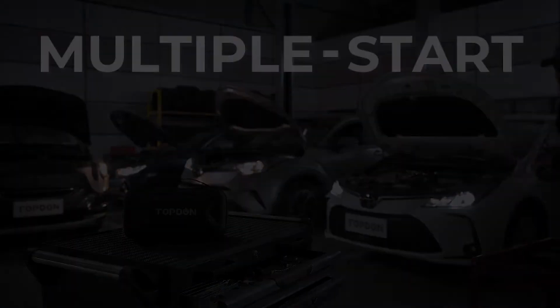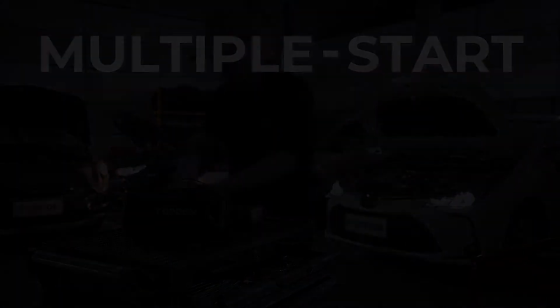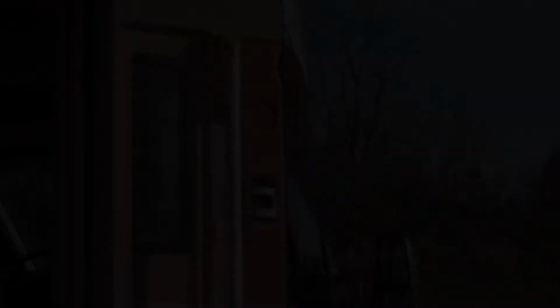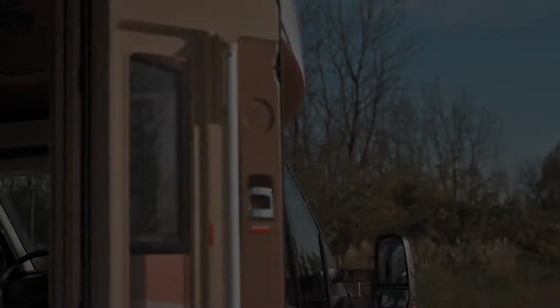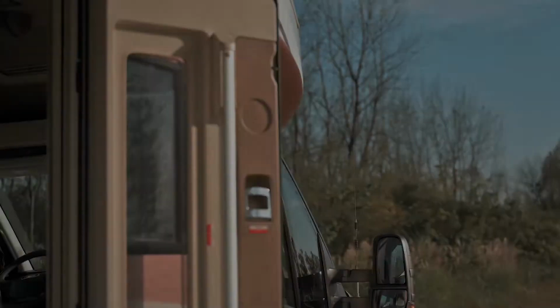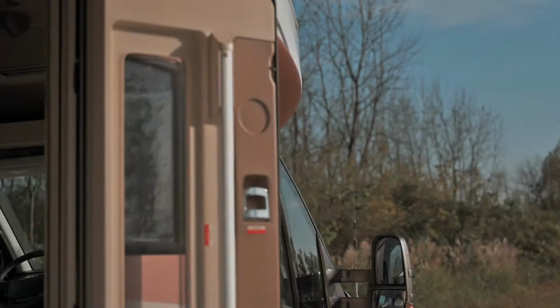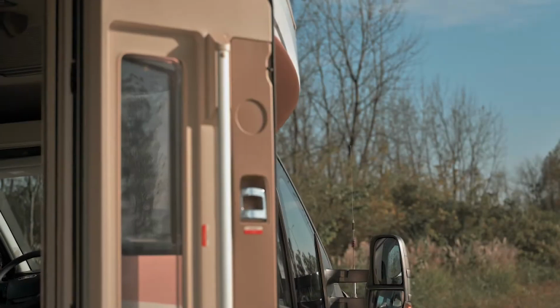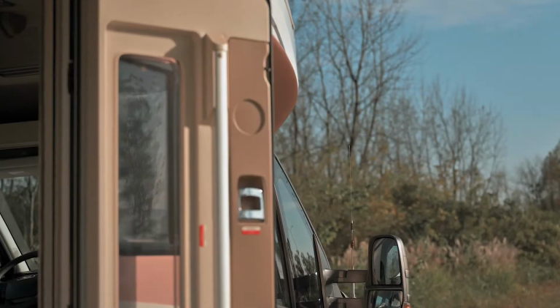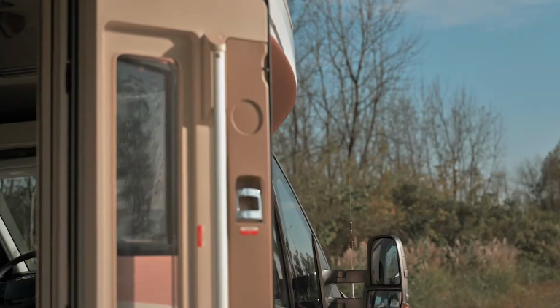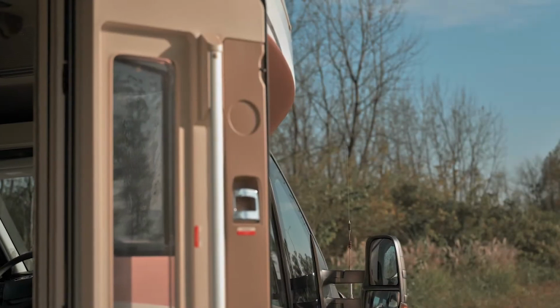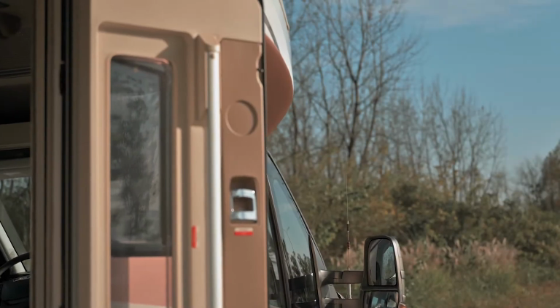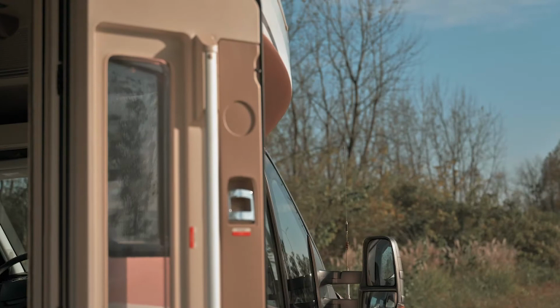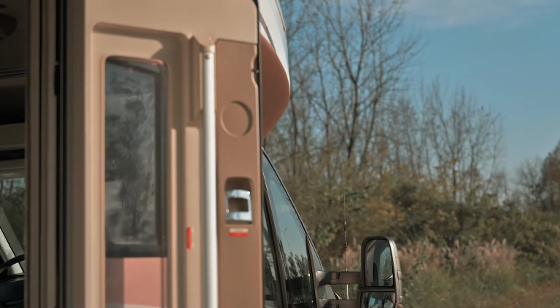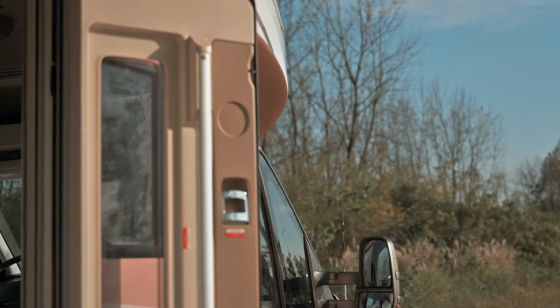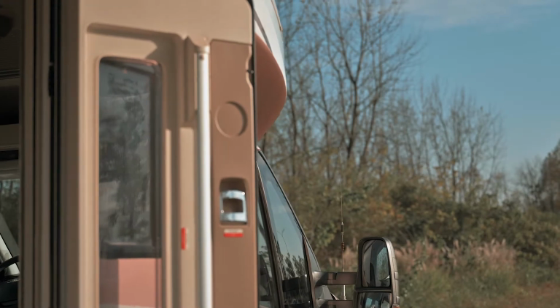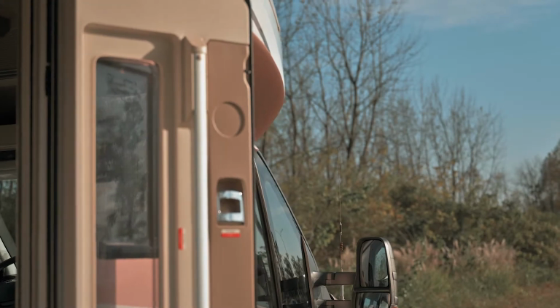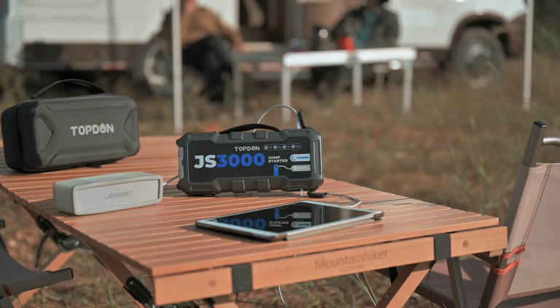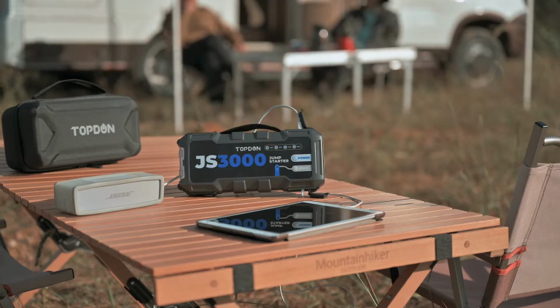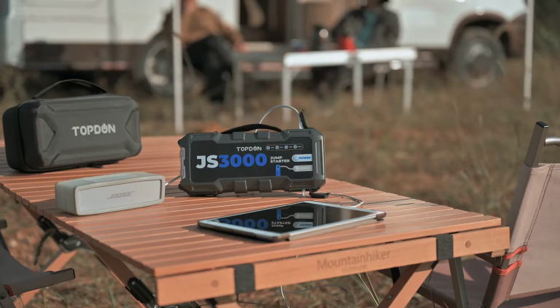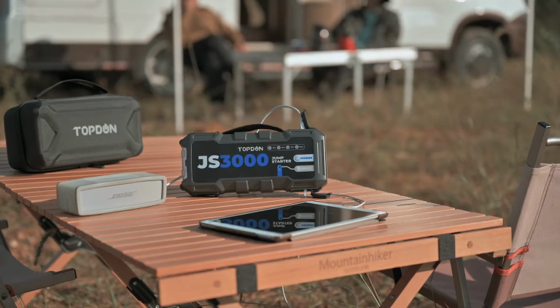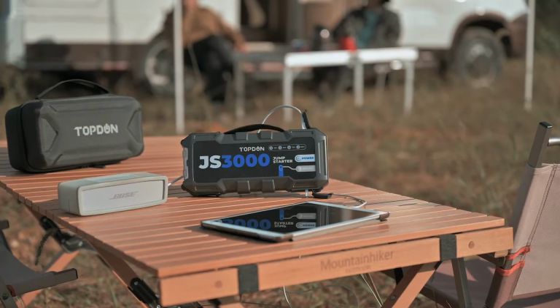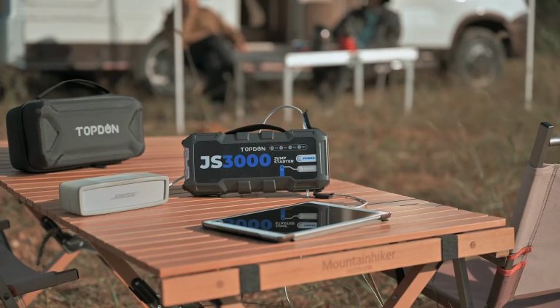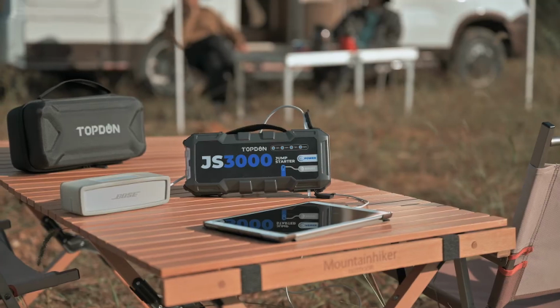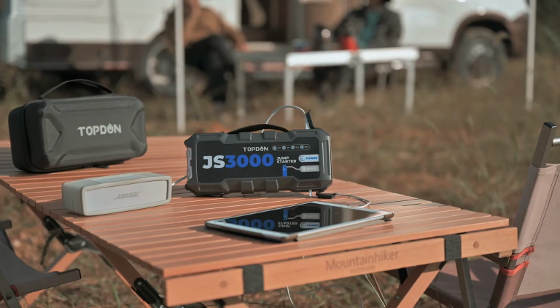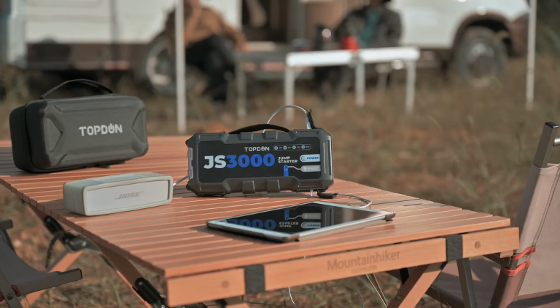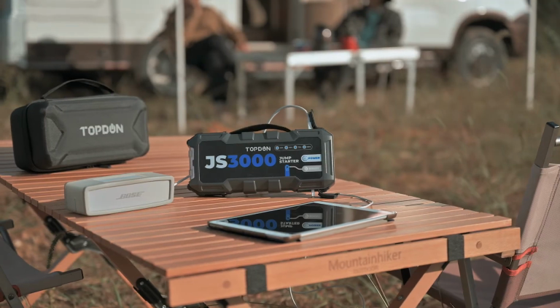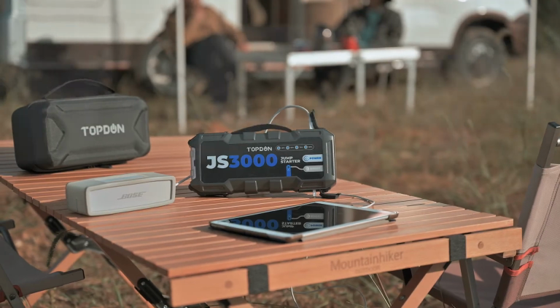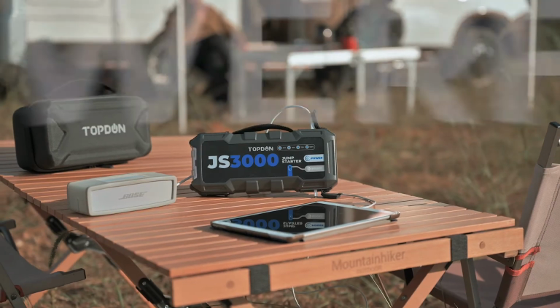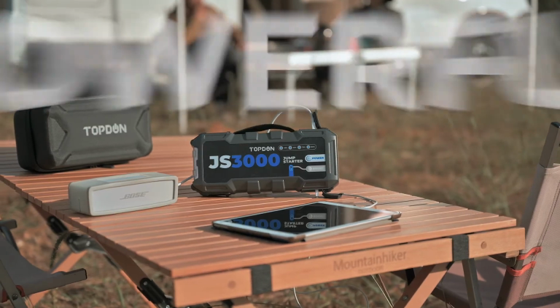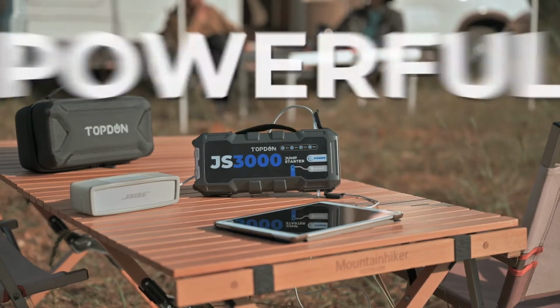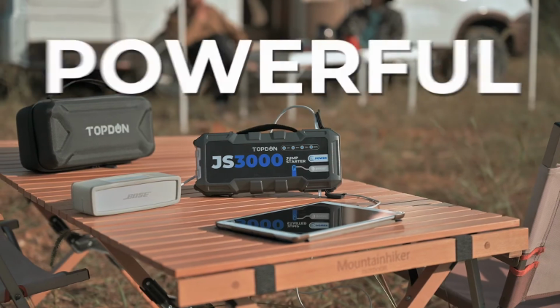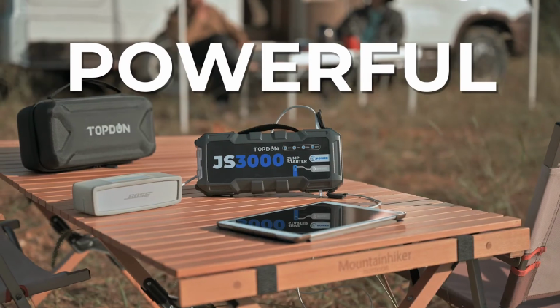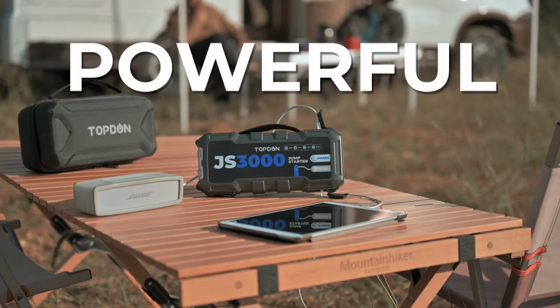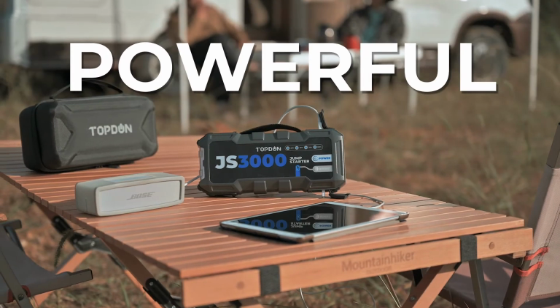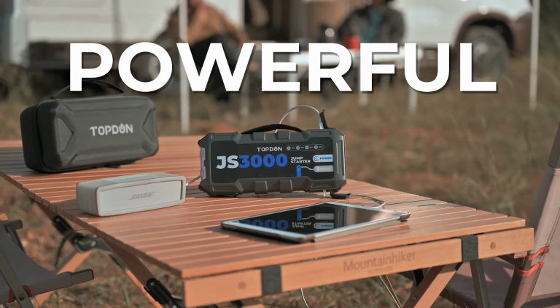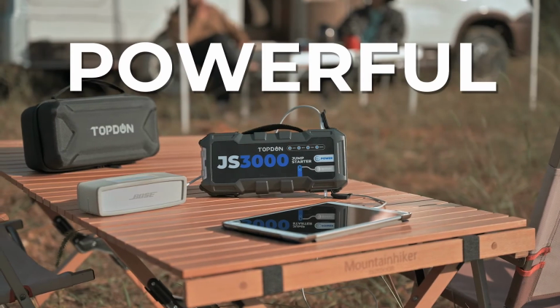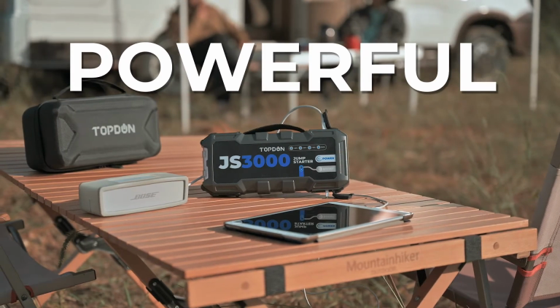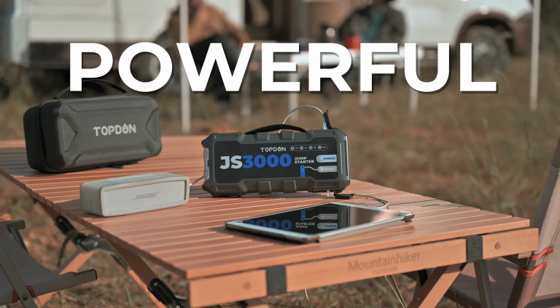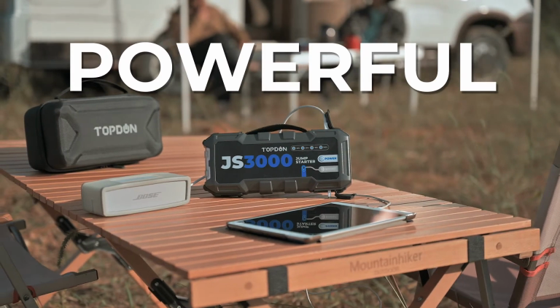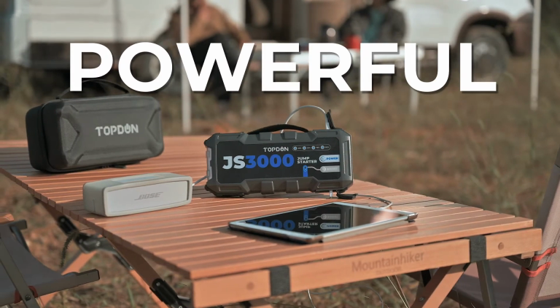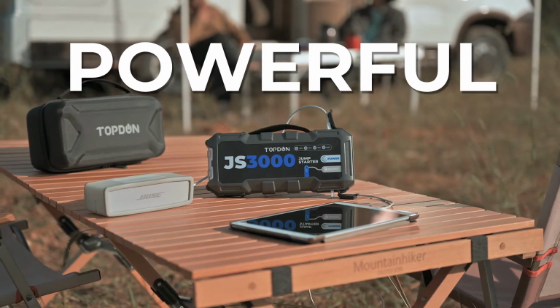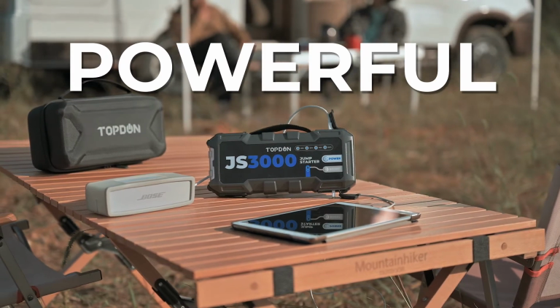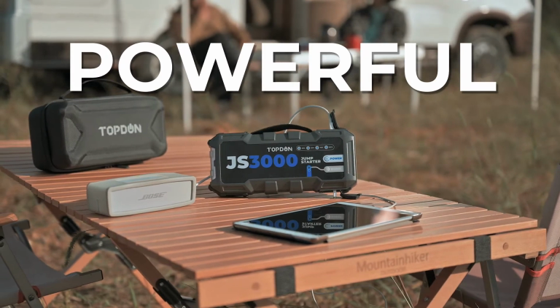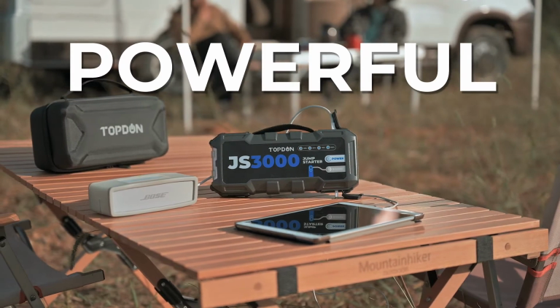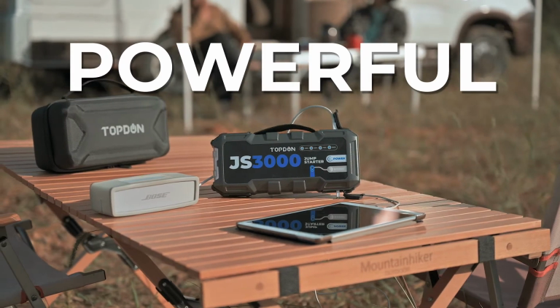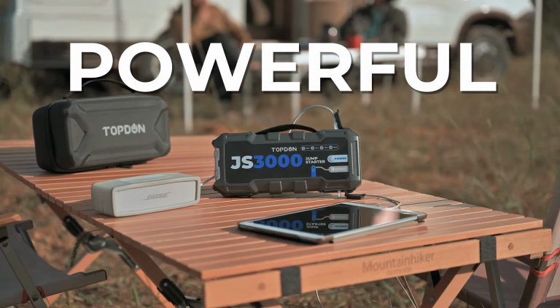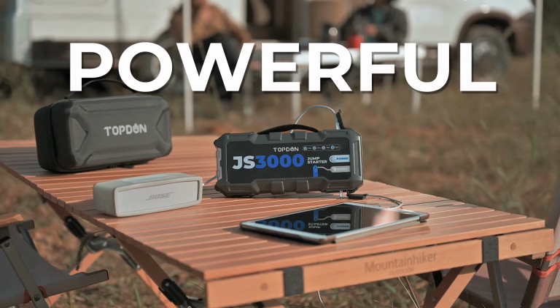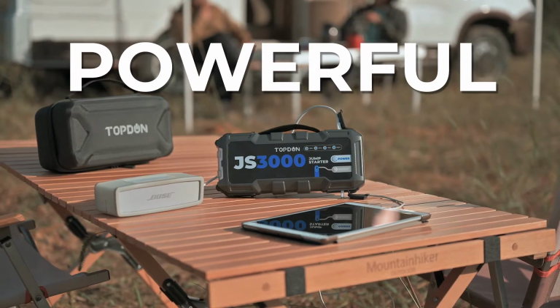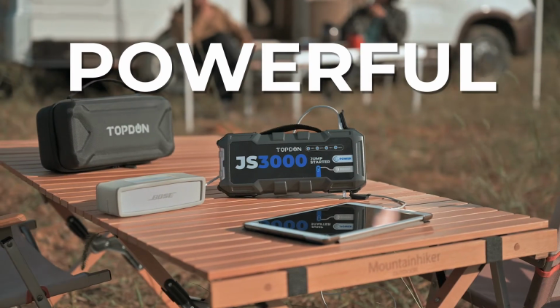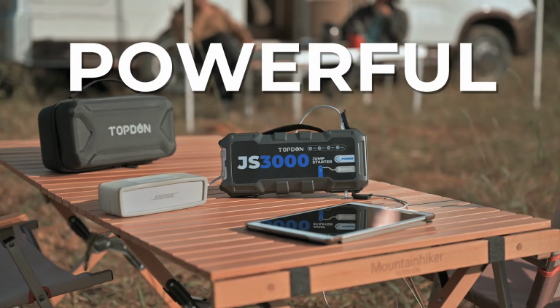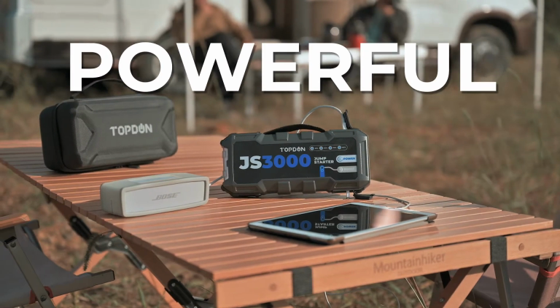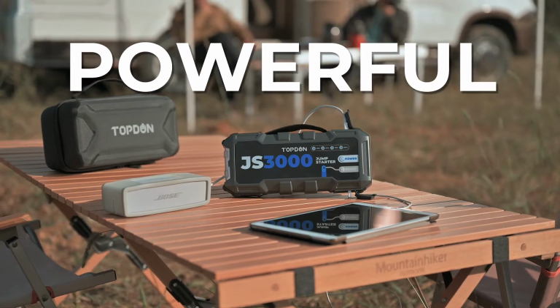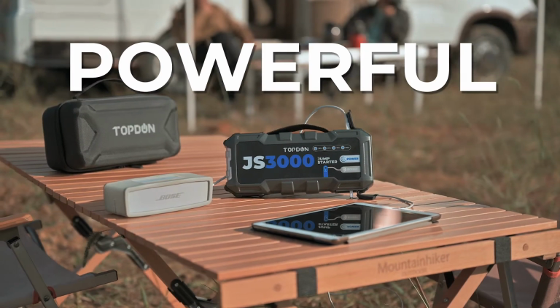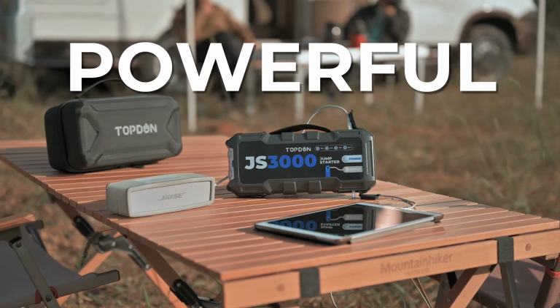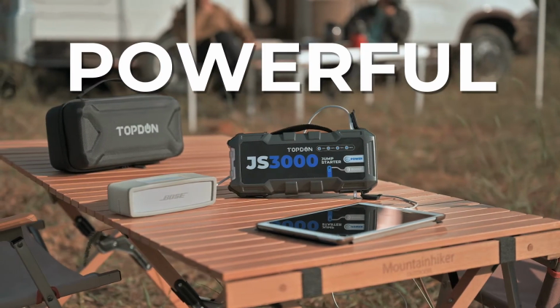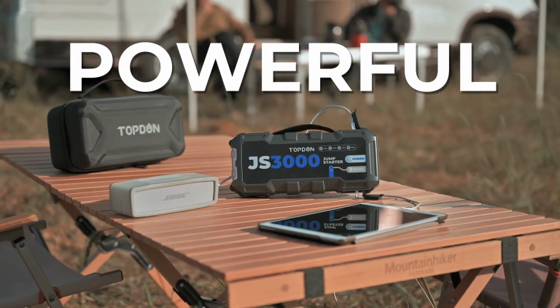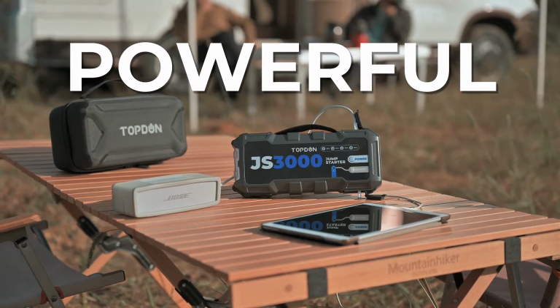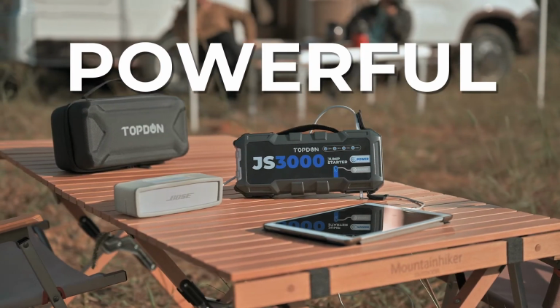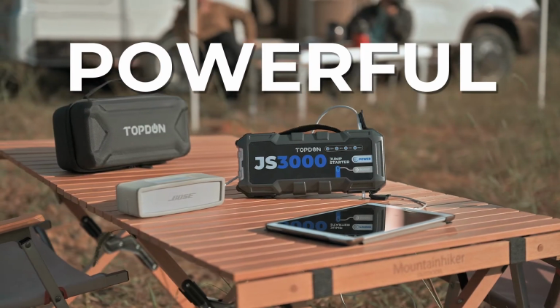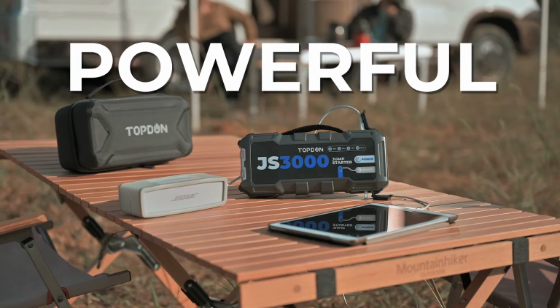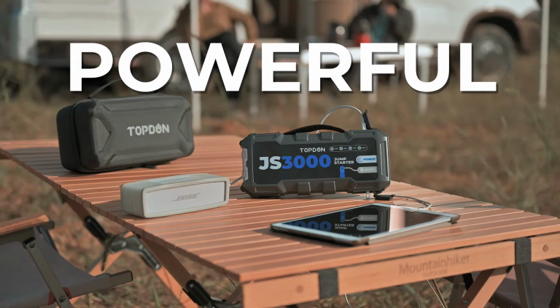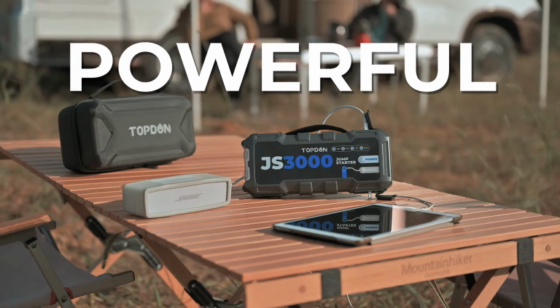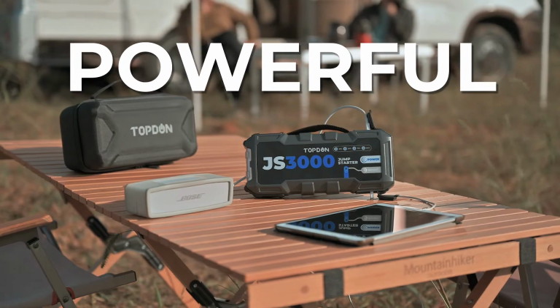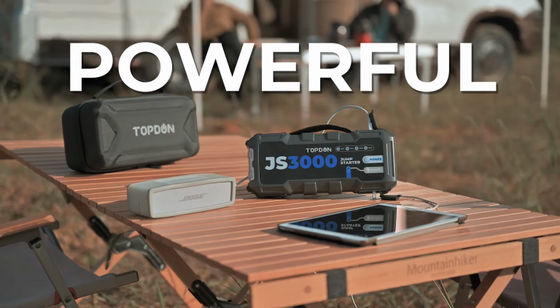The 24,000 mAh battery stores enough juice to keep your electronic devices and appliances charged.